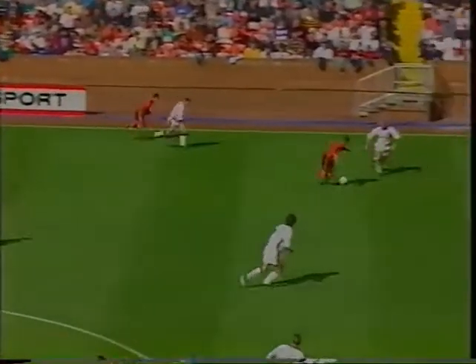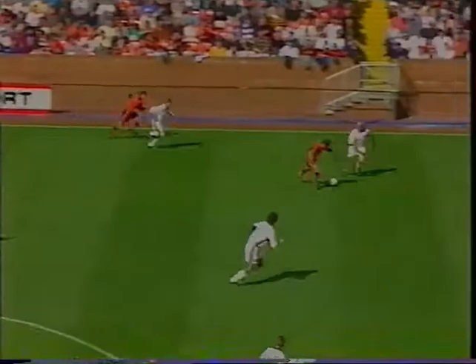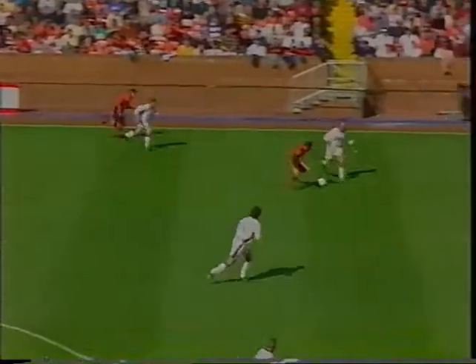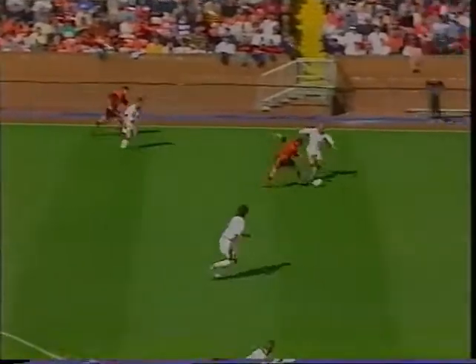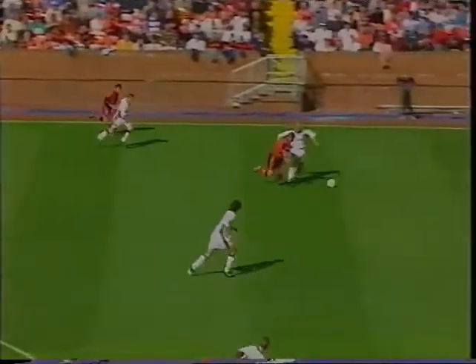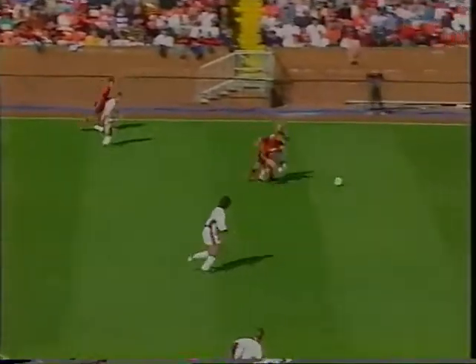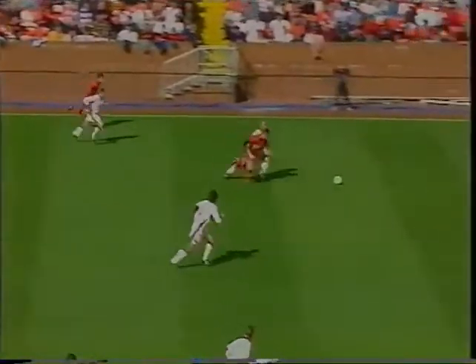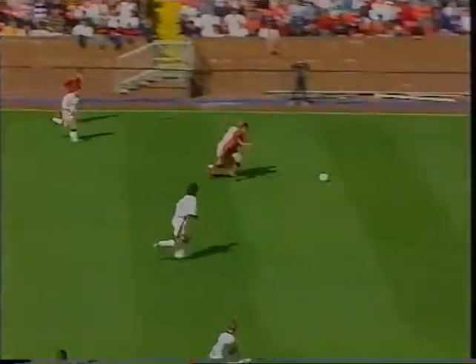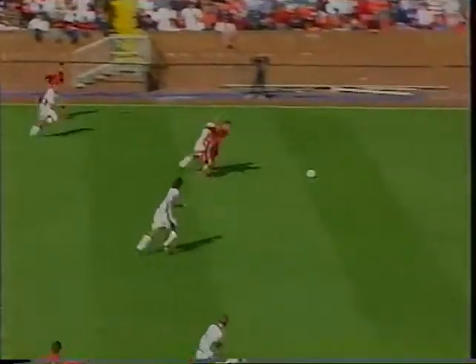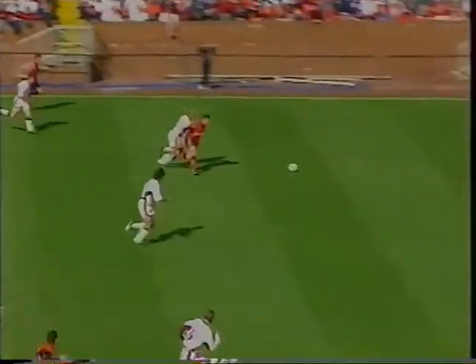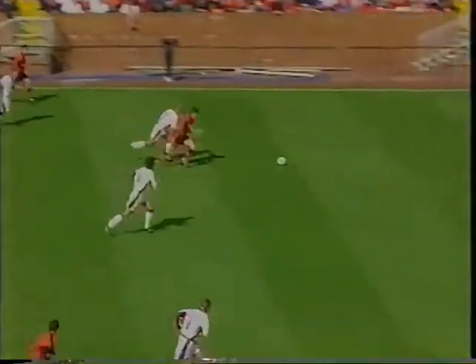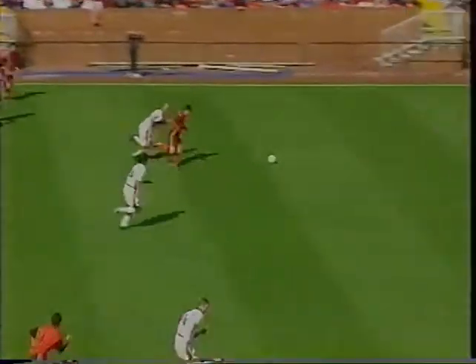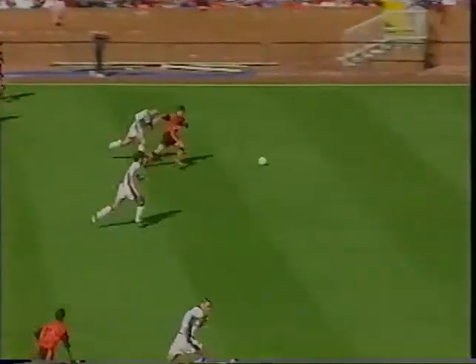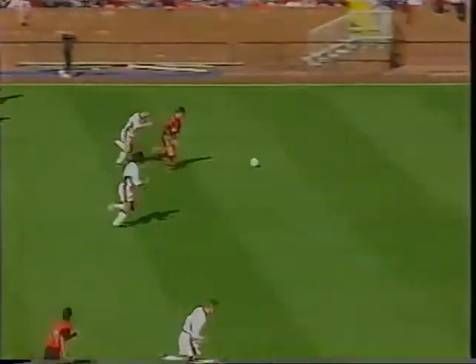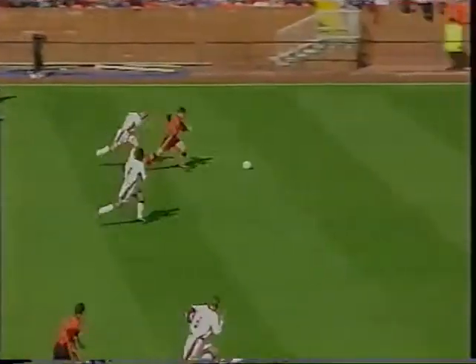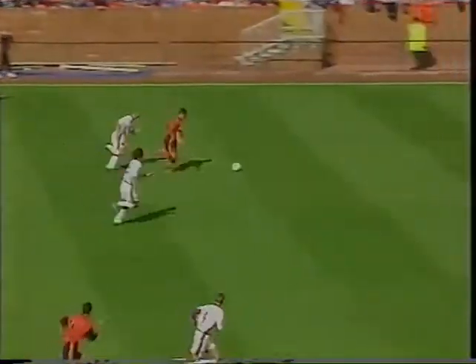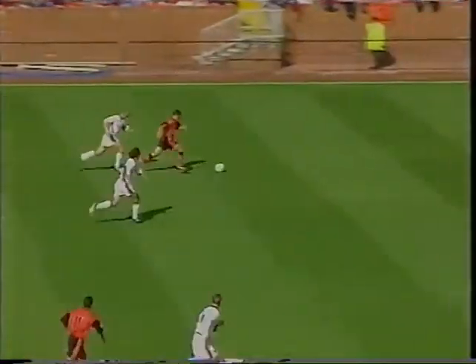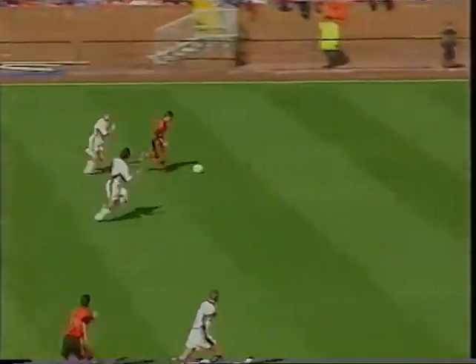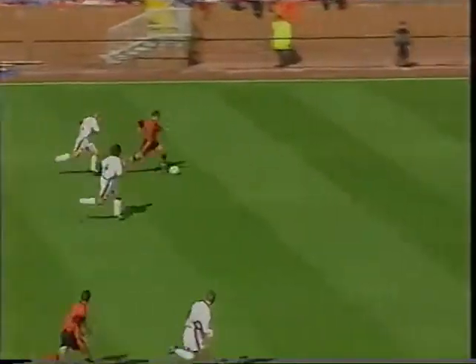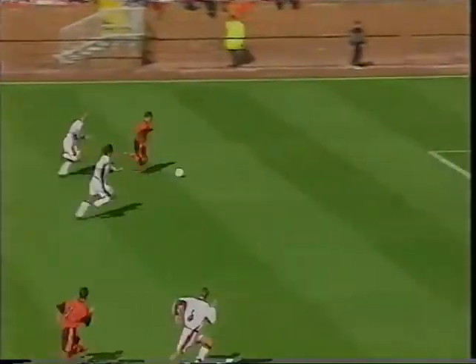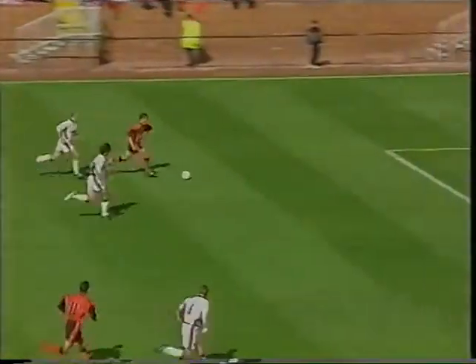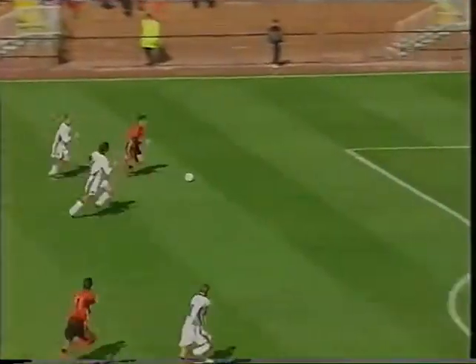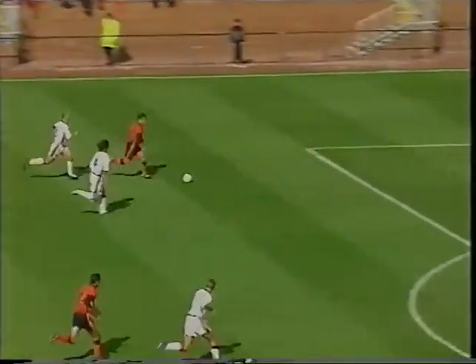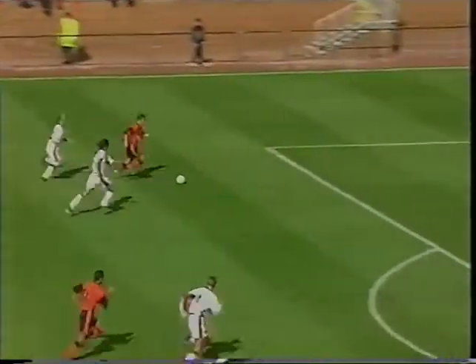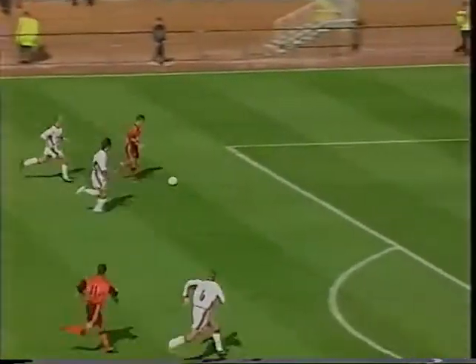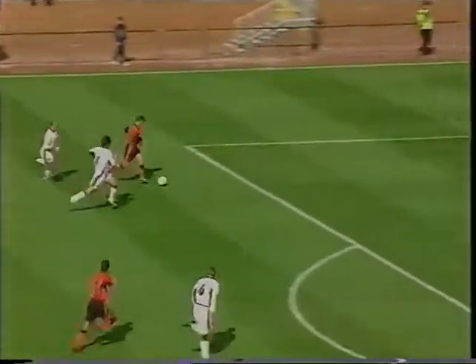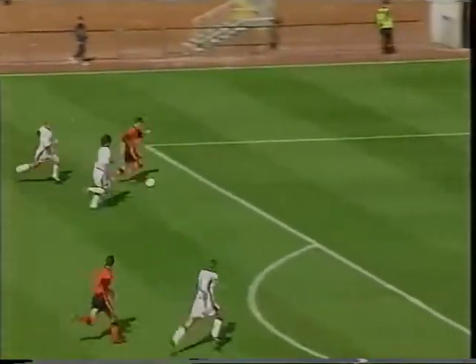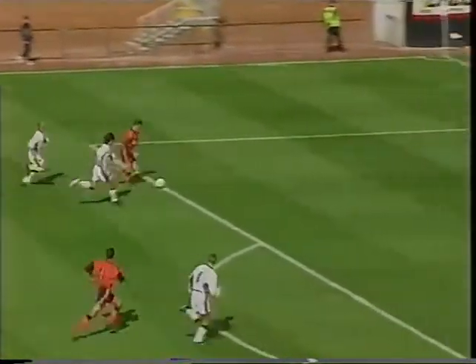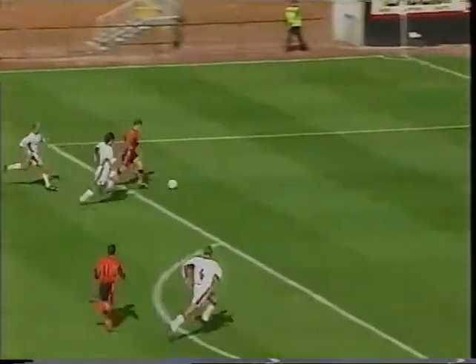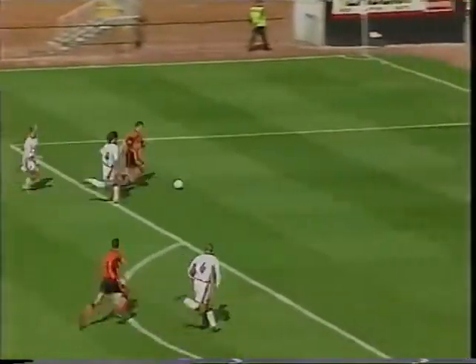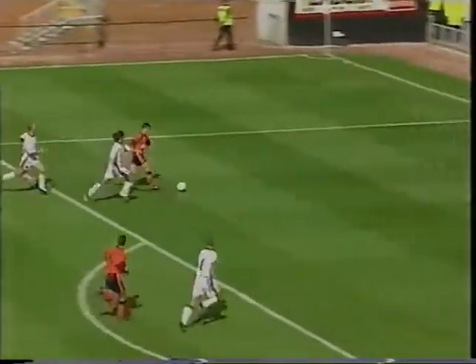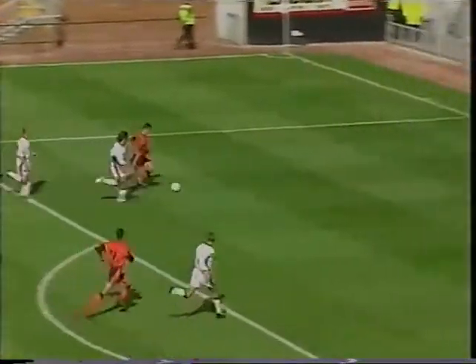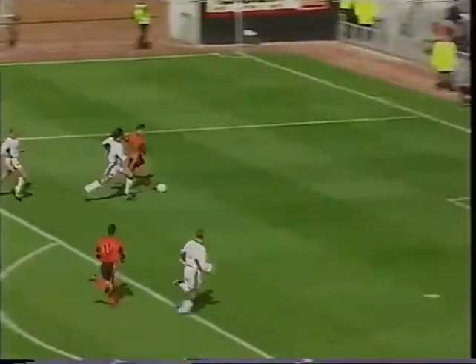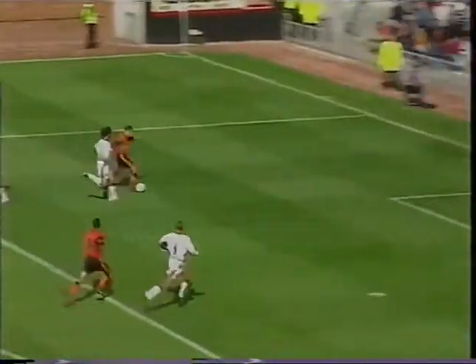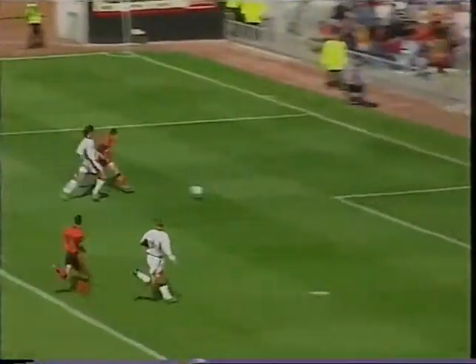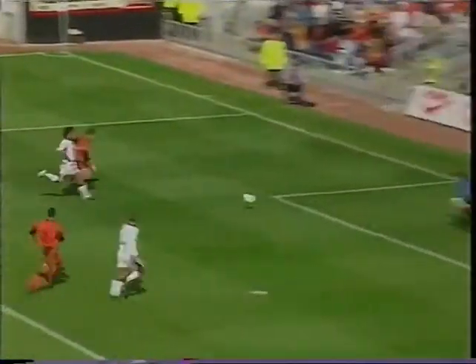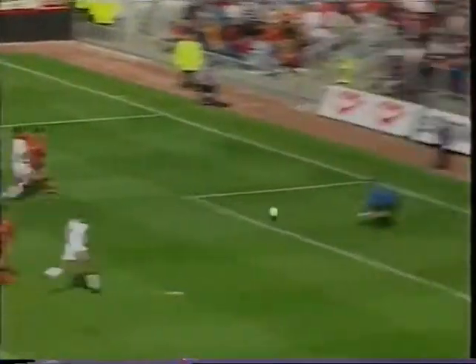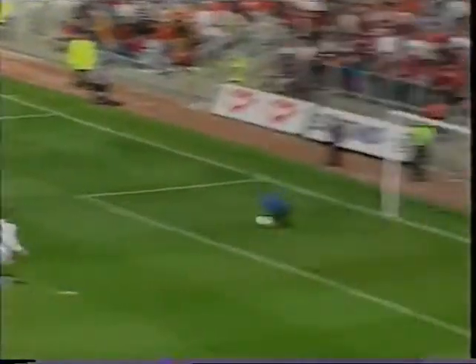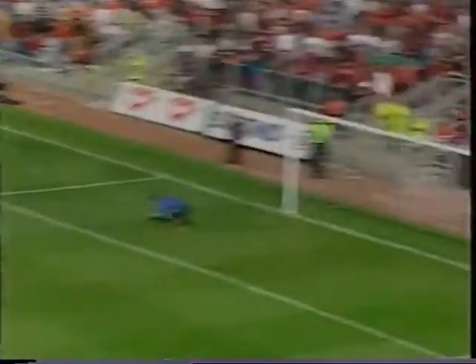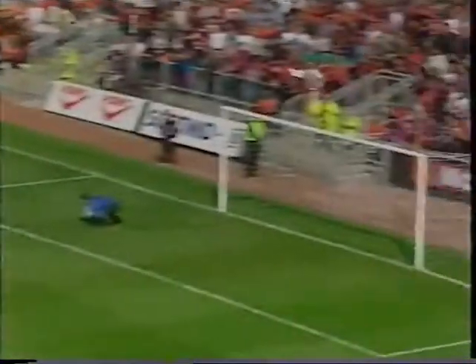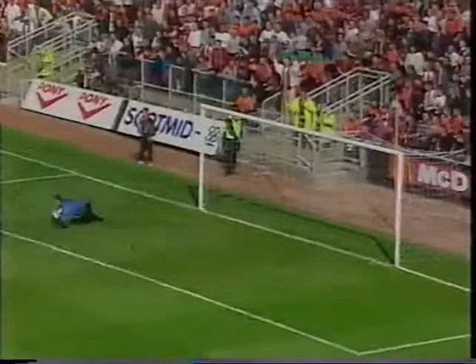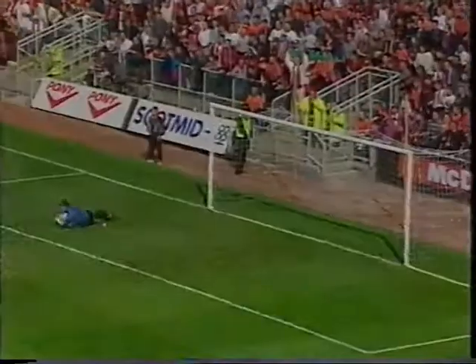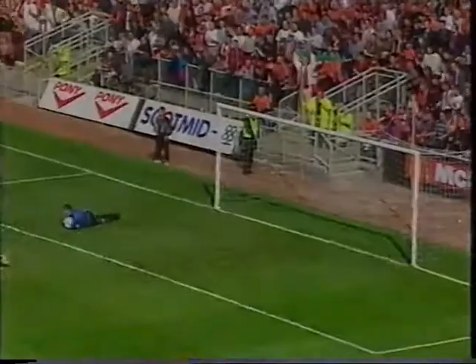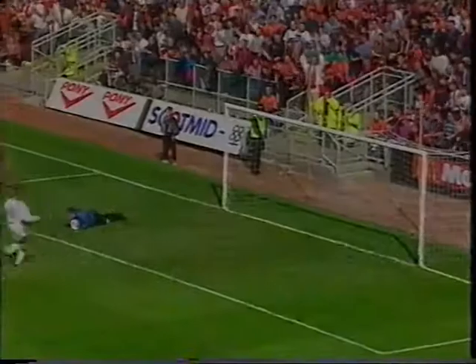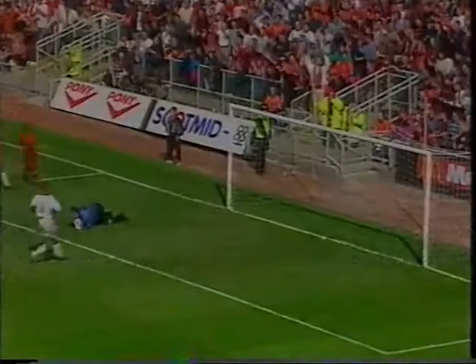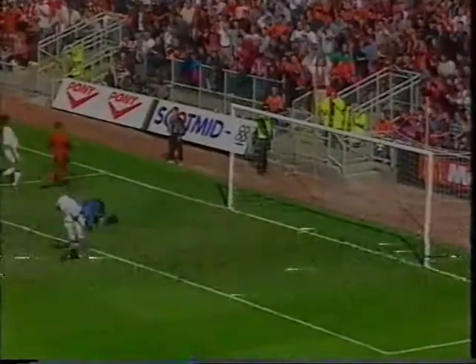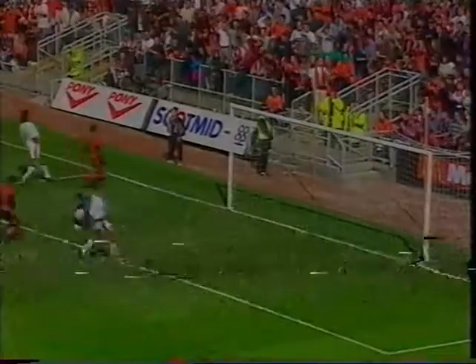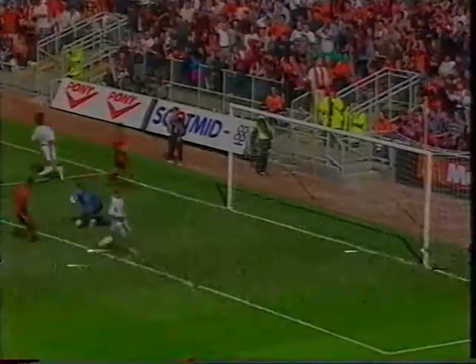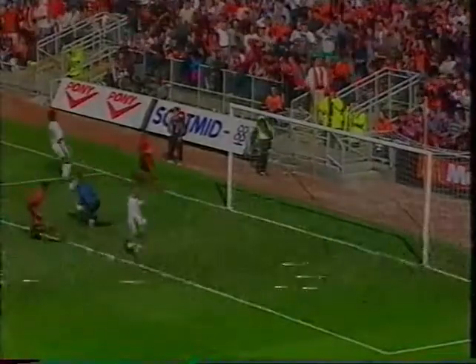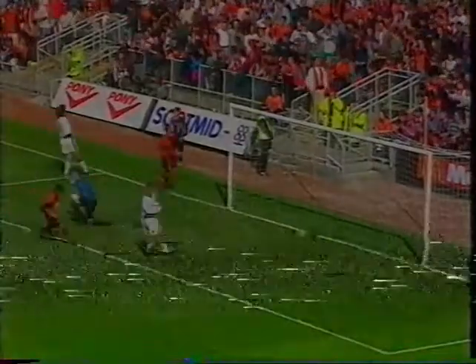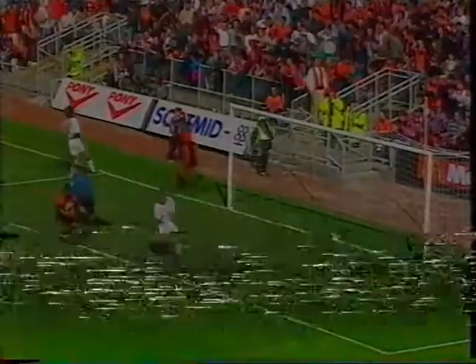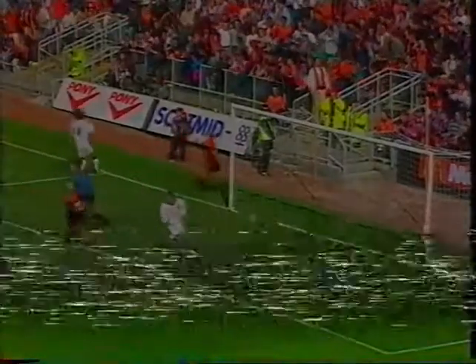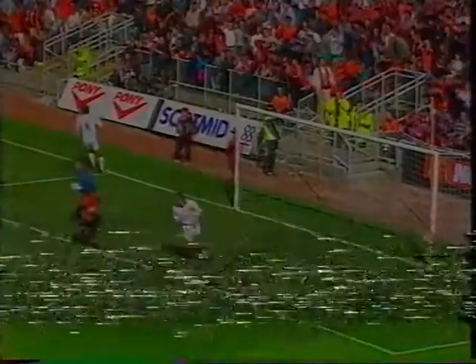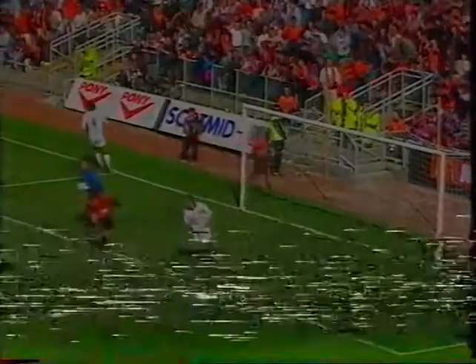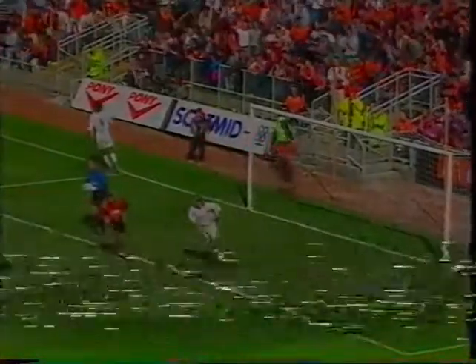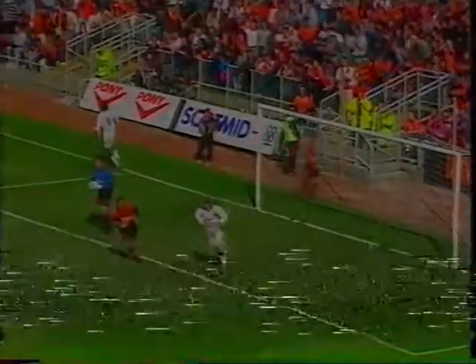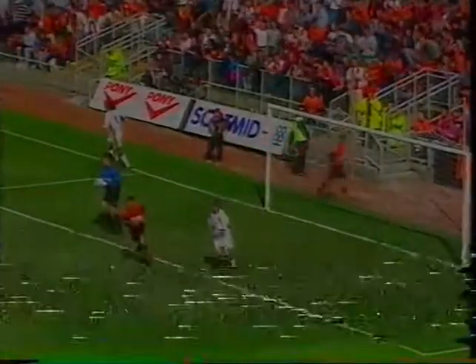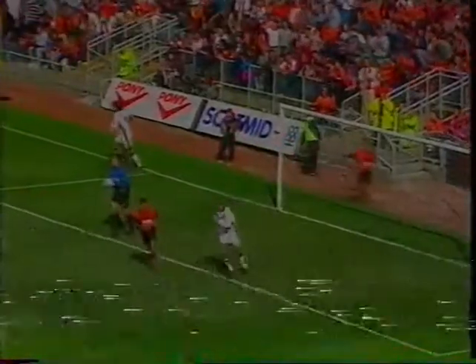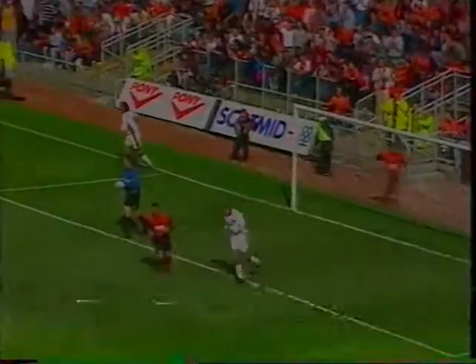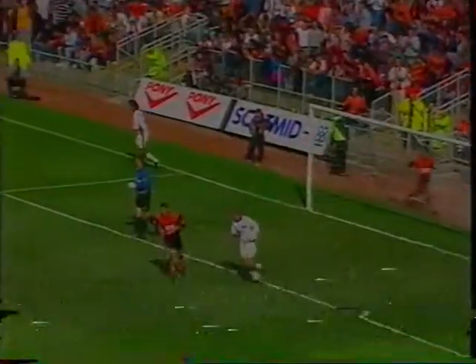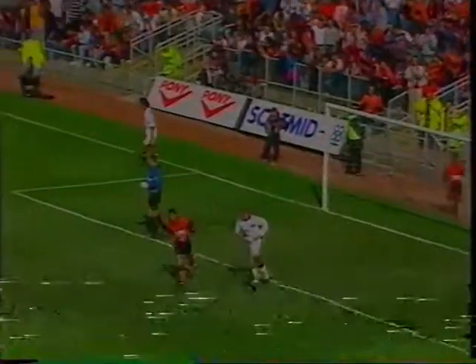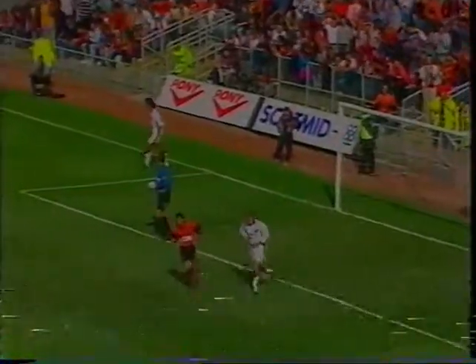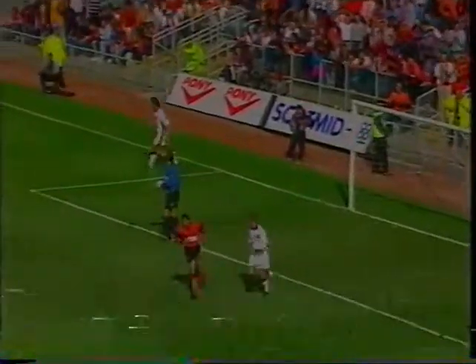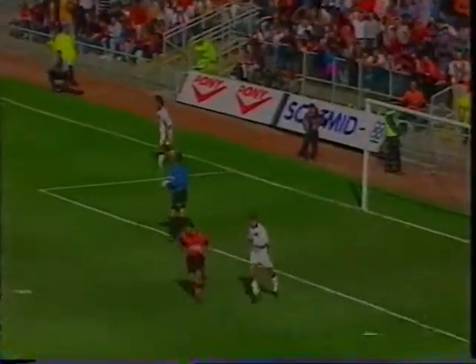But United knew that another goal would surely put it beyond the well. Gary McSwagin bursting through, but it wasn't to be. And they regretted that miss.